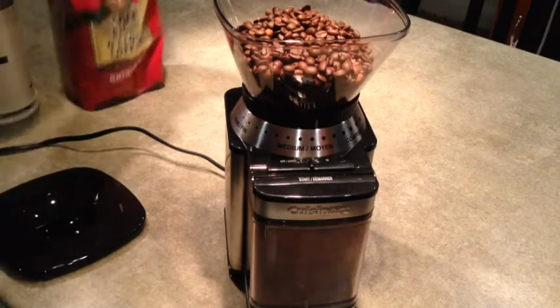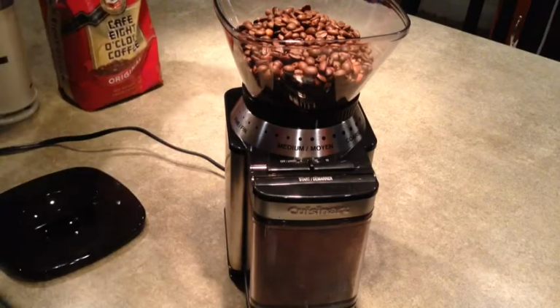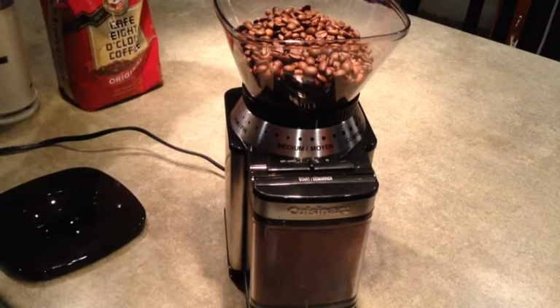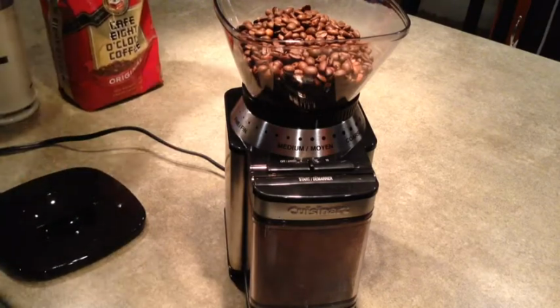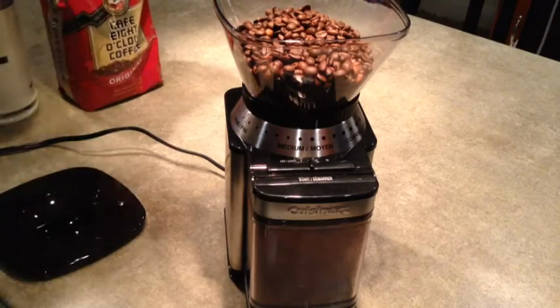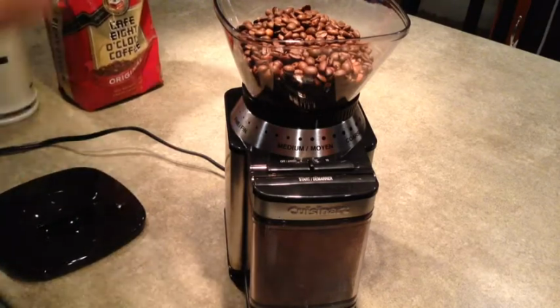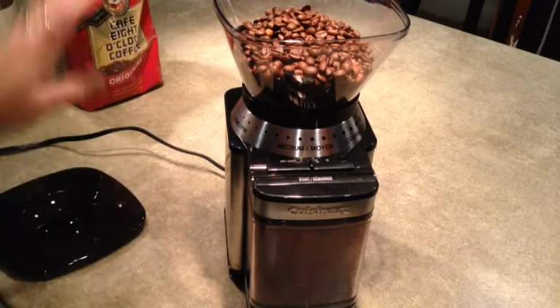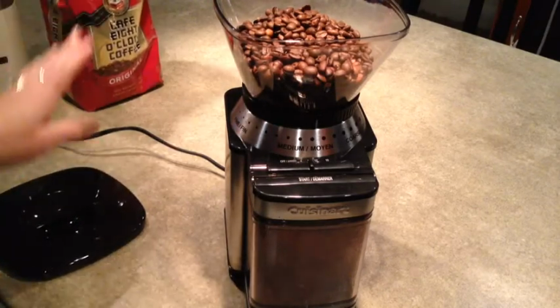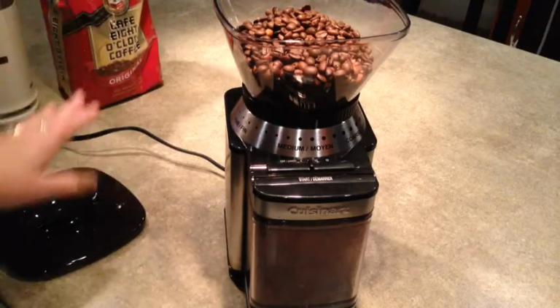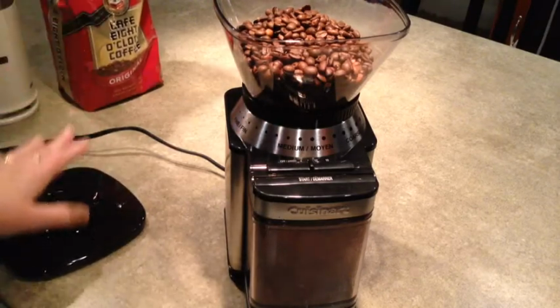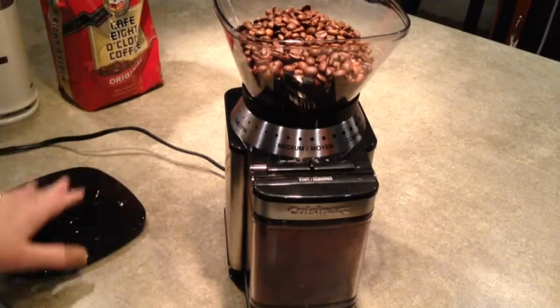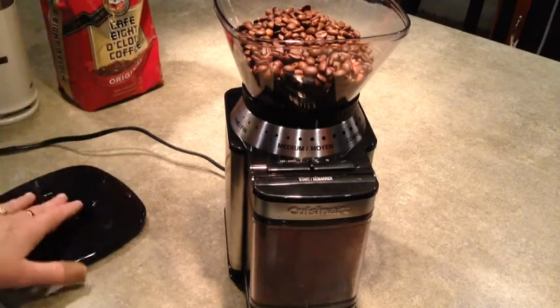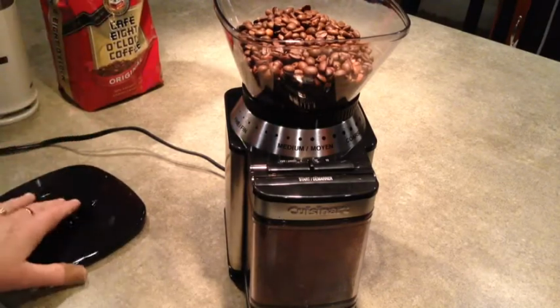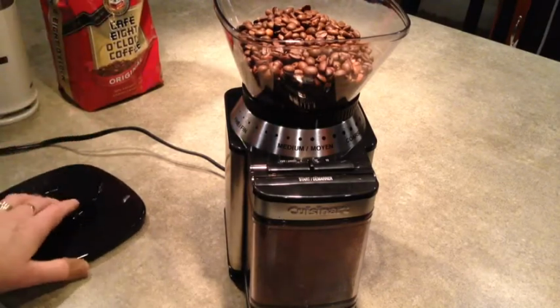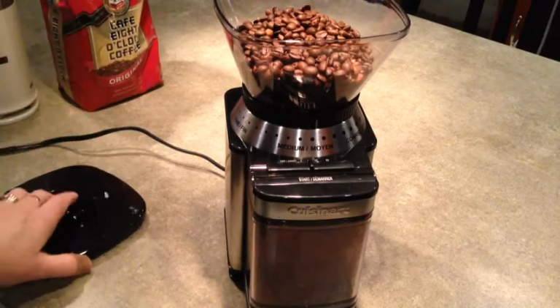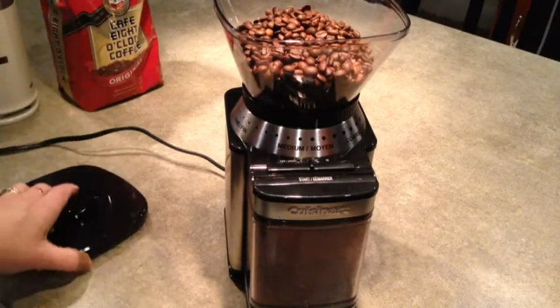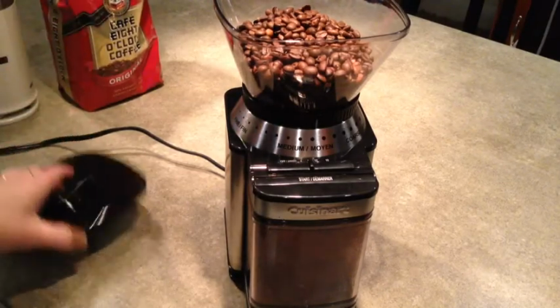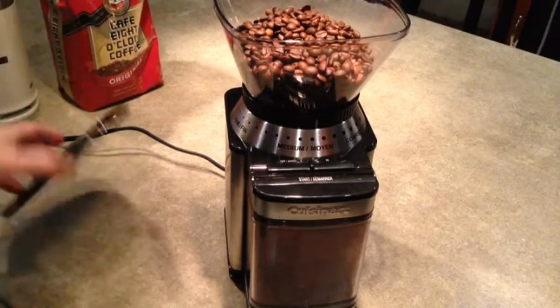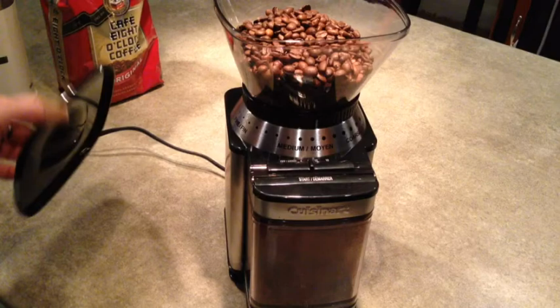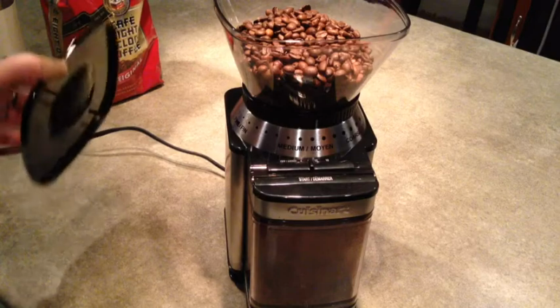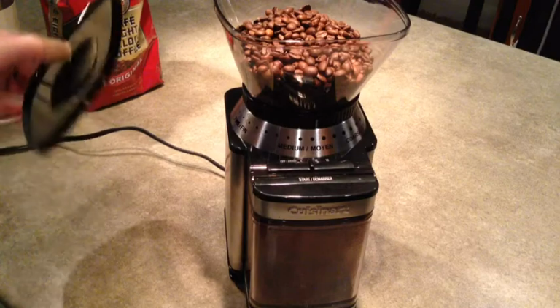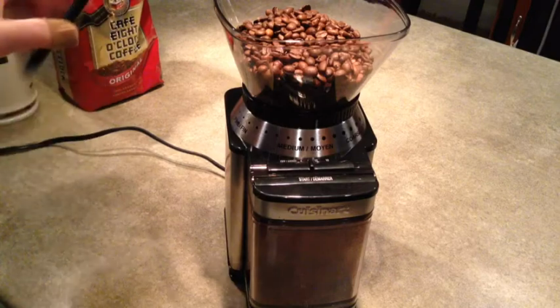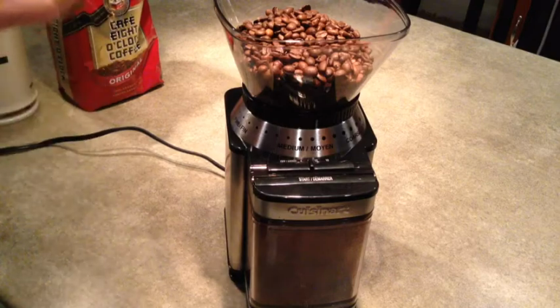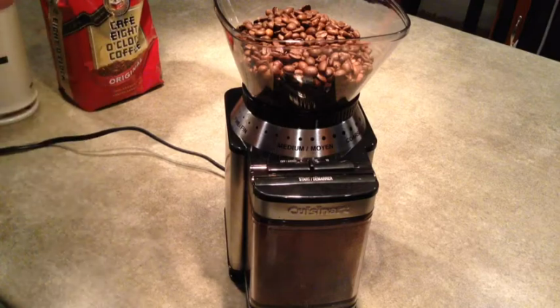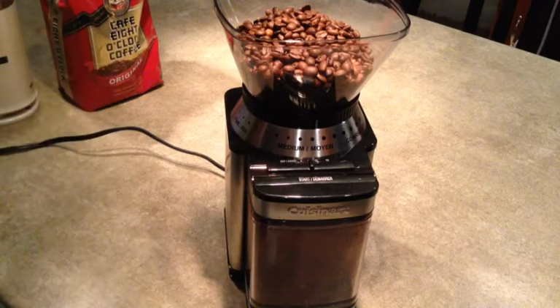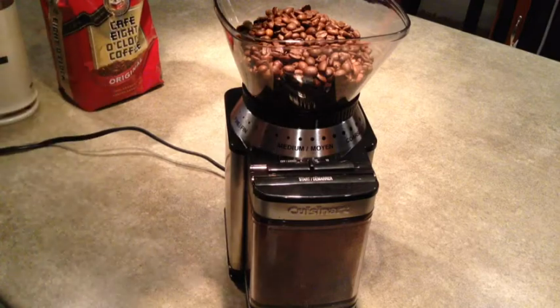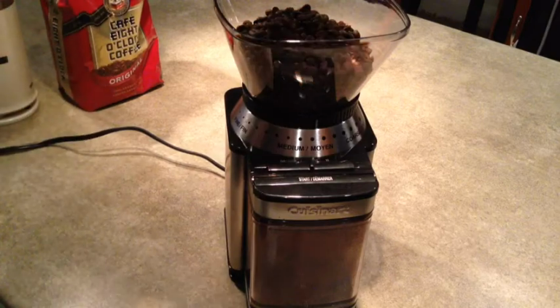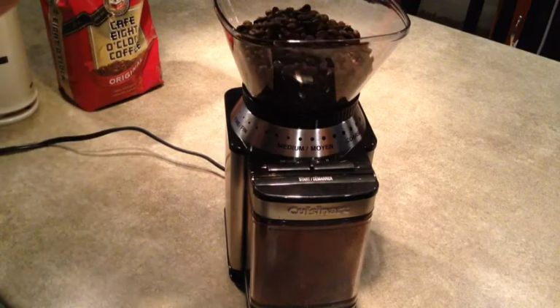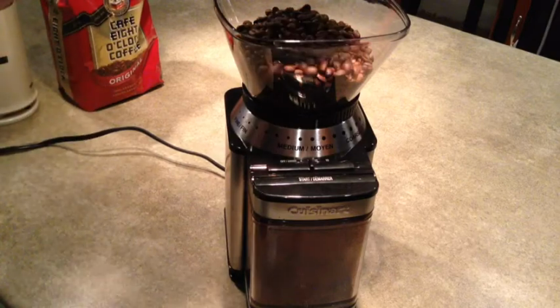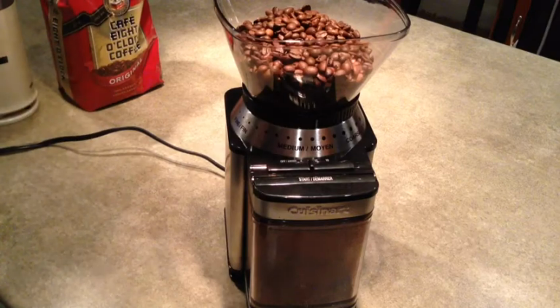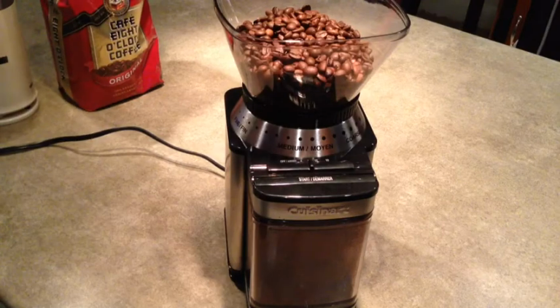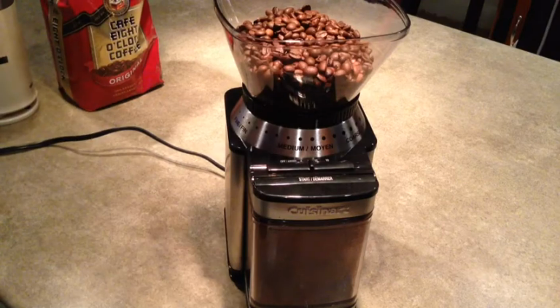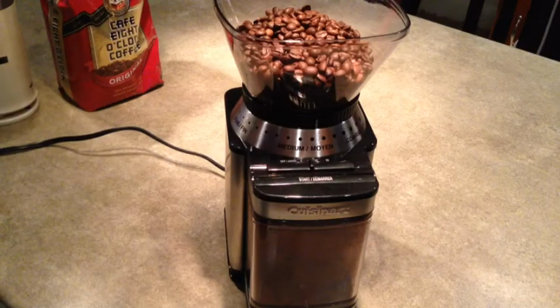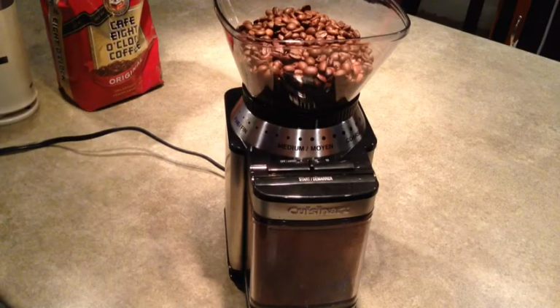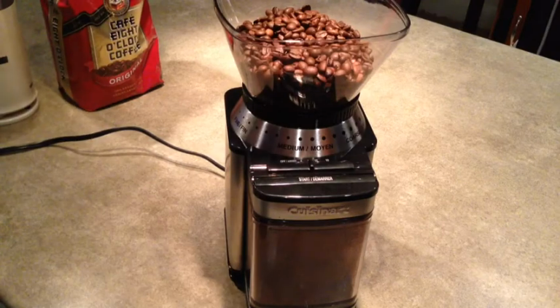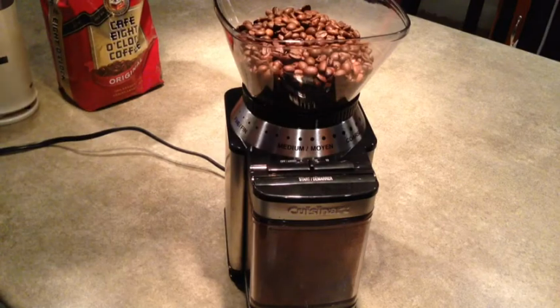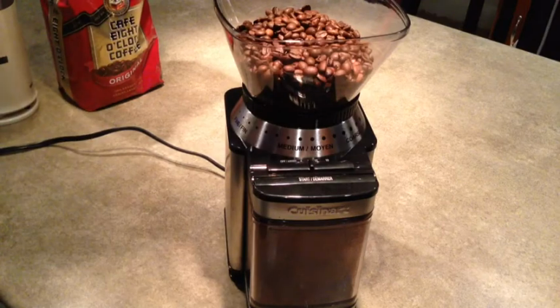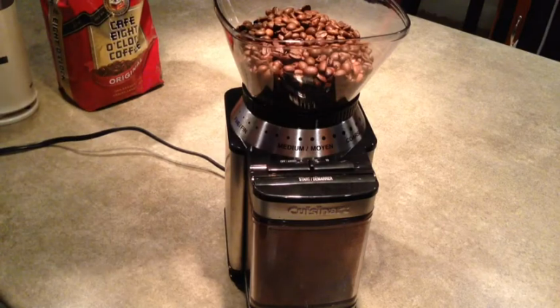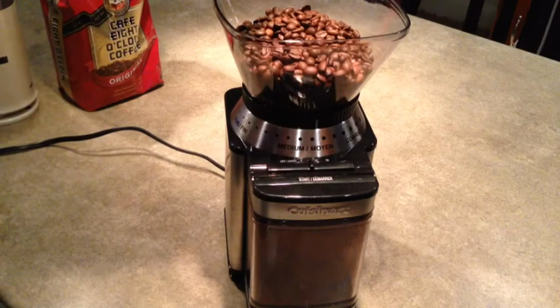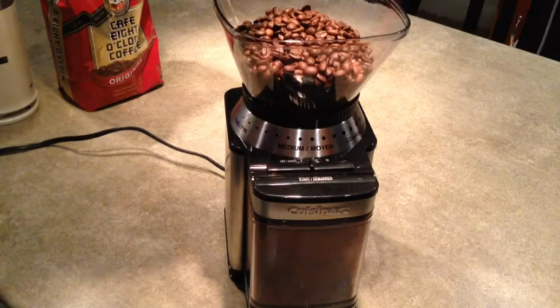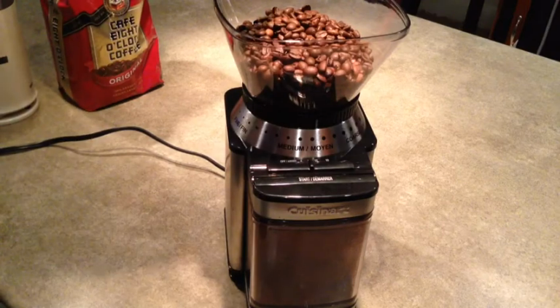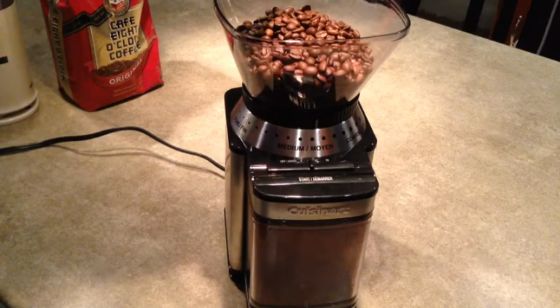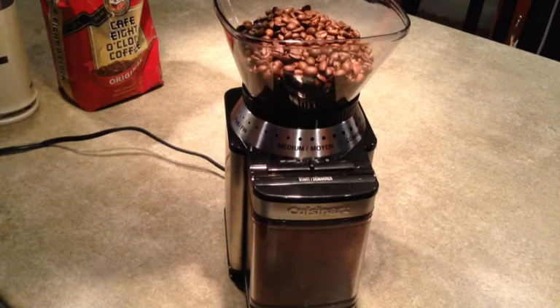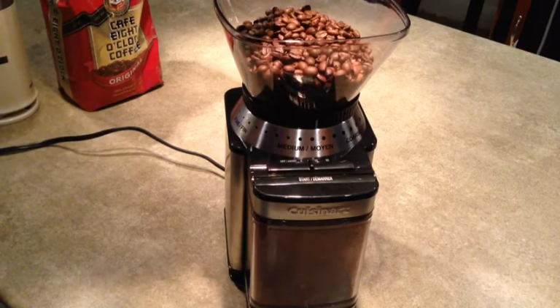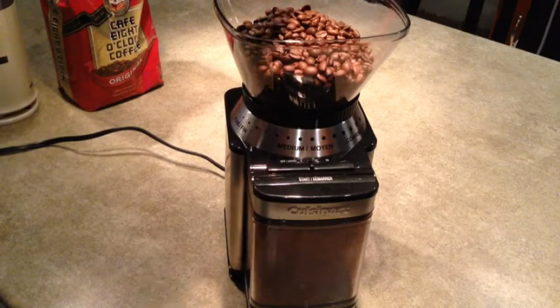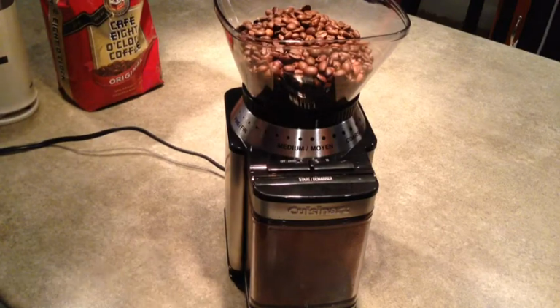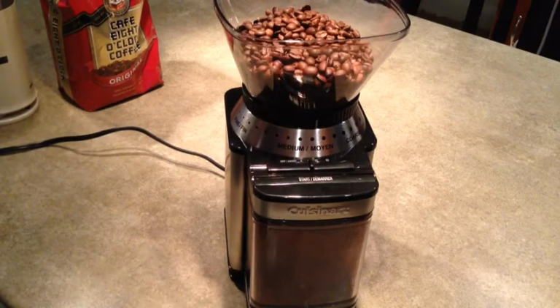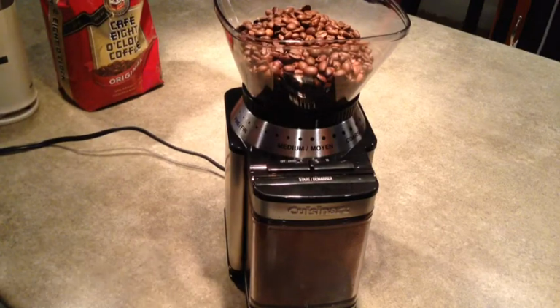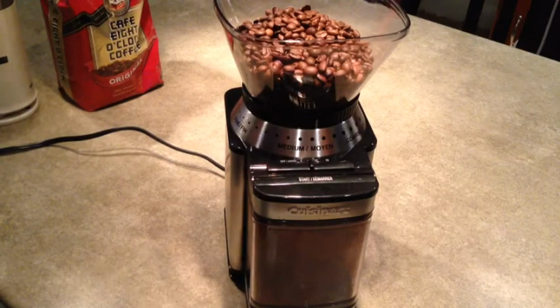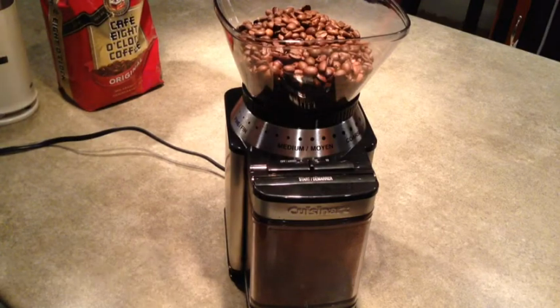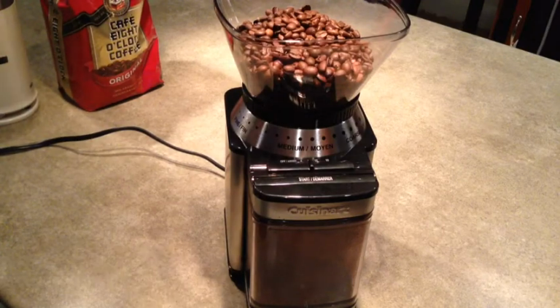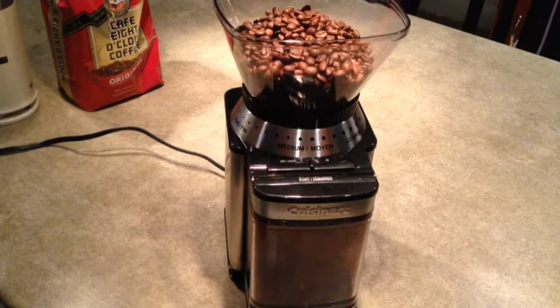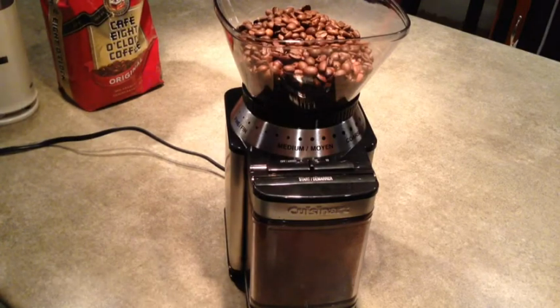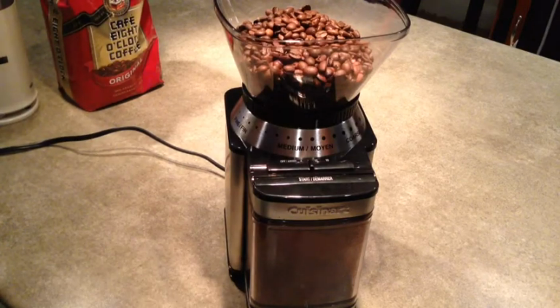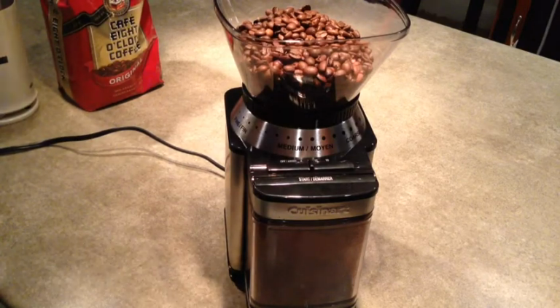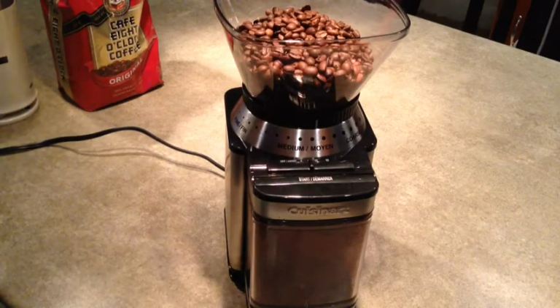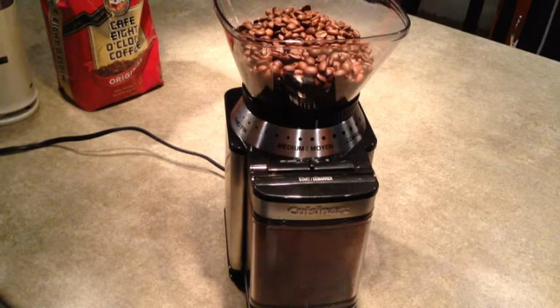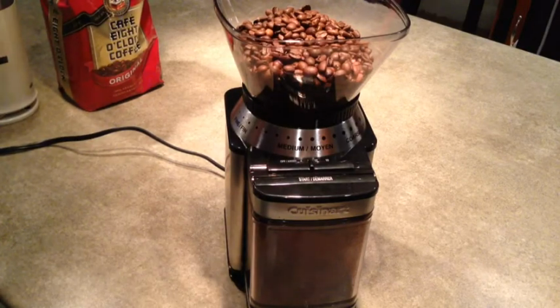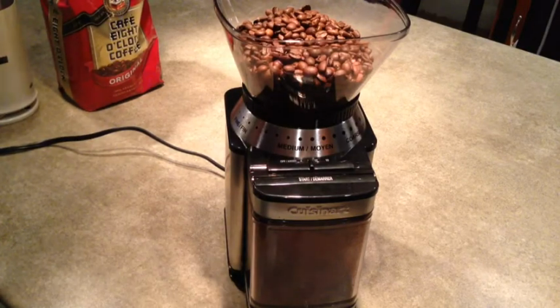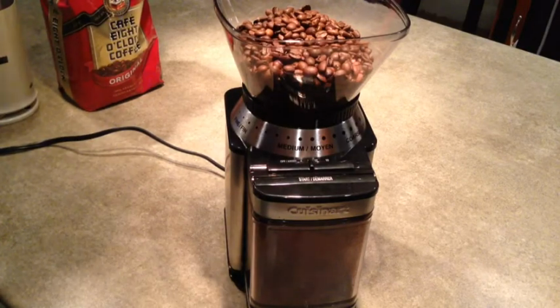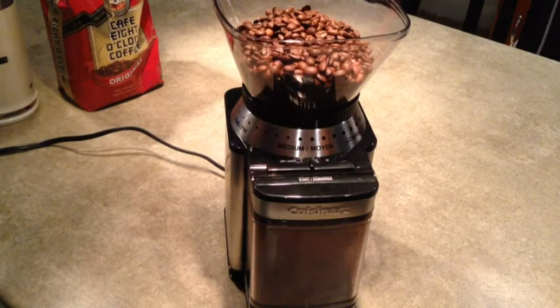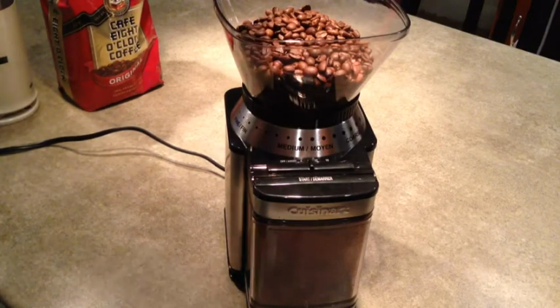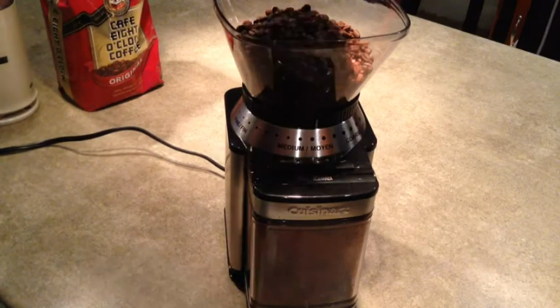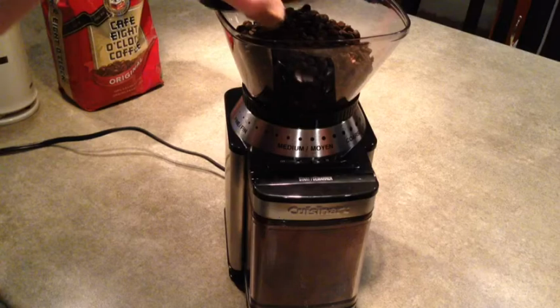I only like to grind the amount that I'm going to use, so I don't want to store too many beans in there, because it's actually better to store your beans in the fridge.